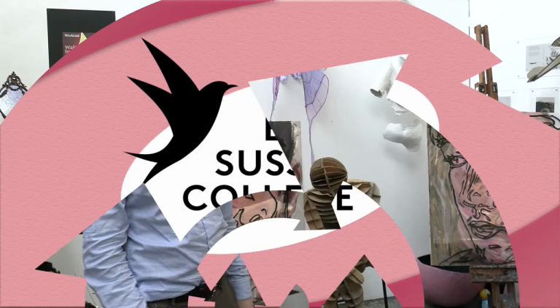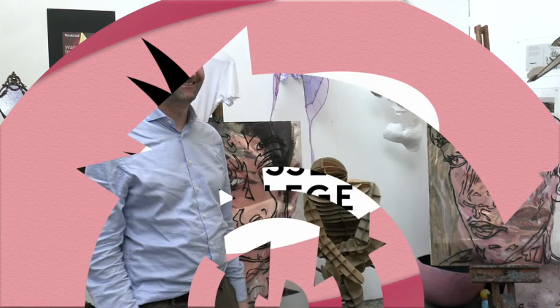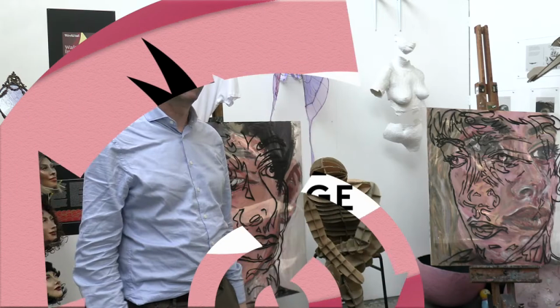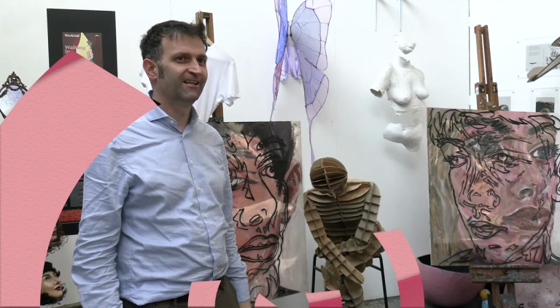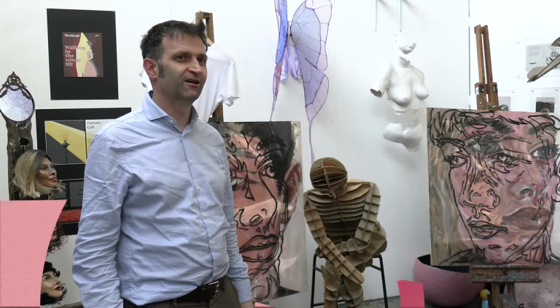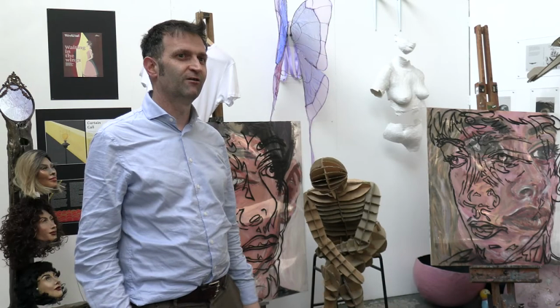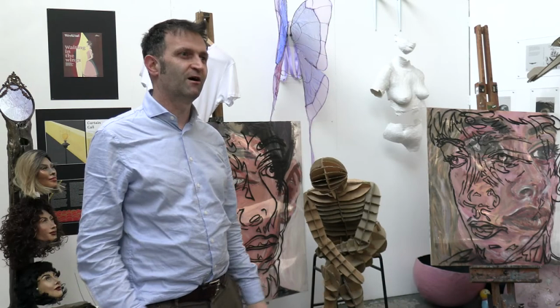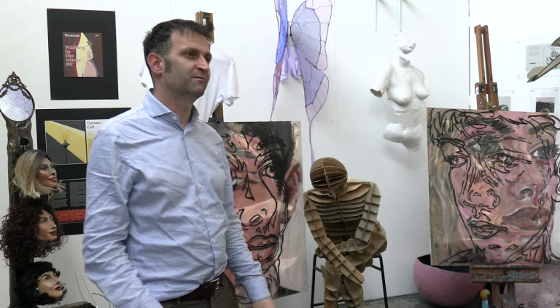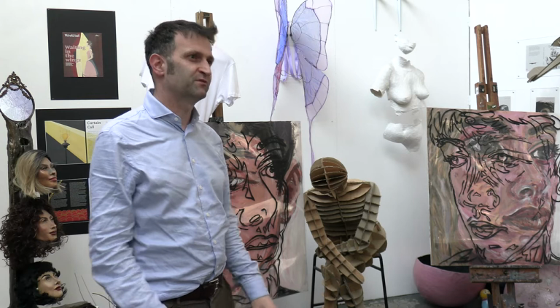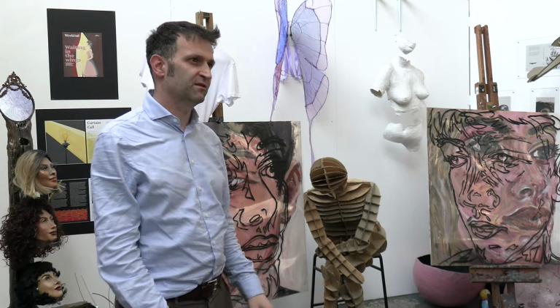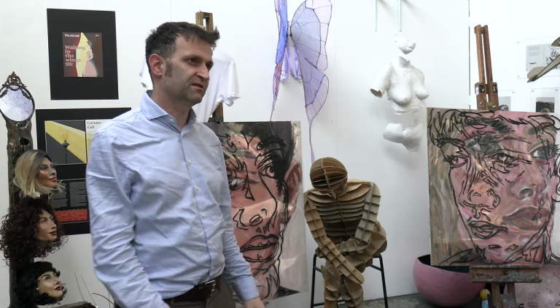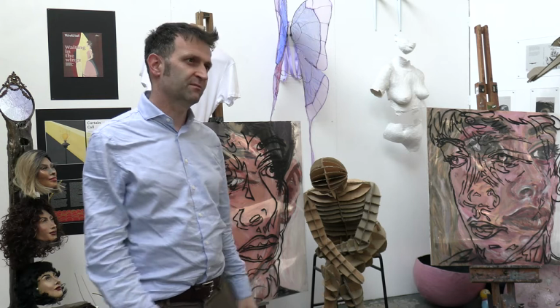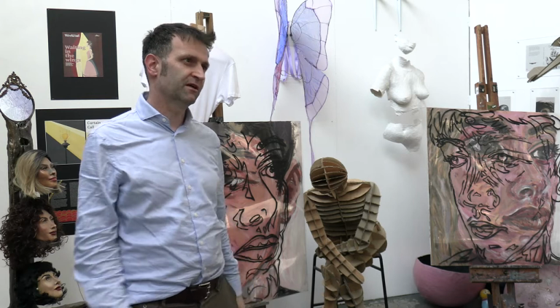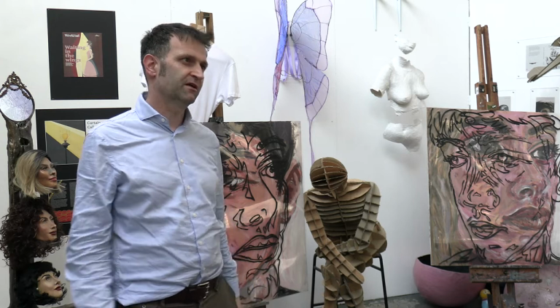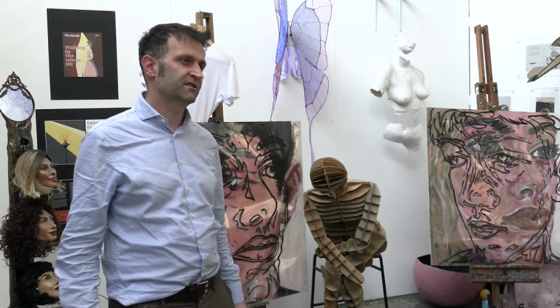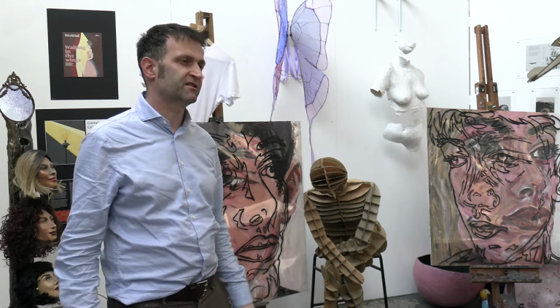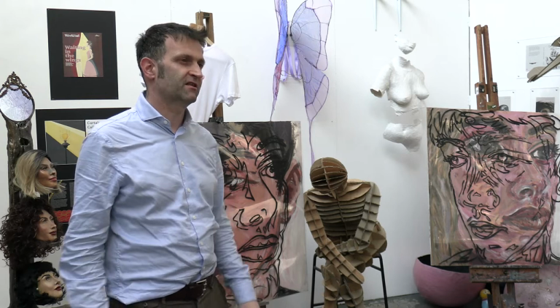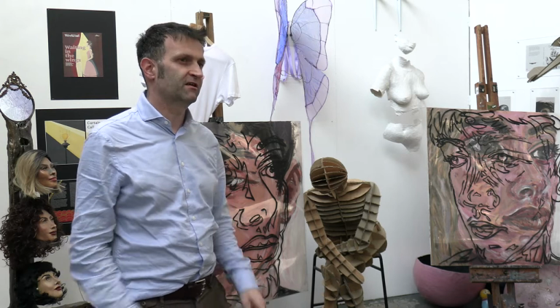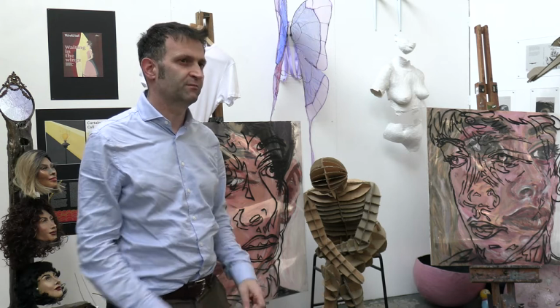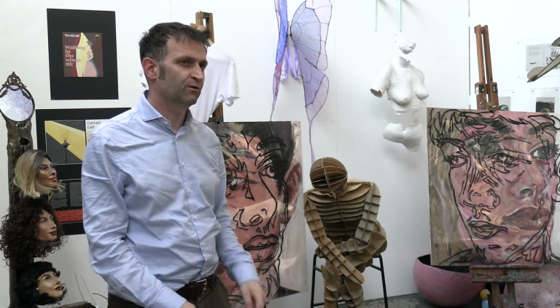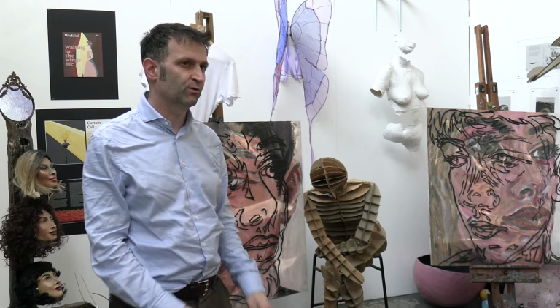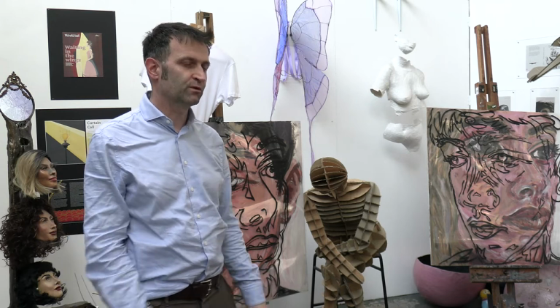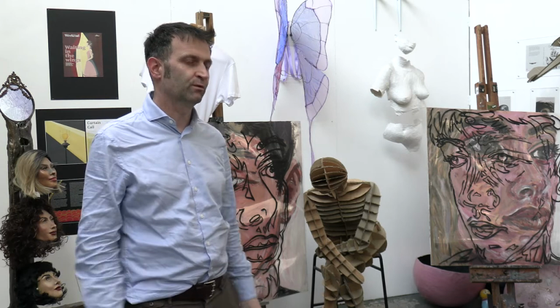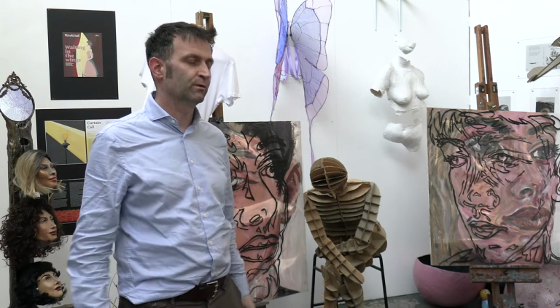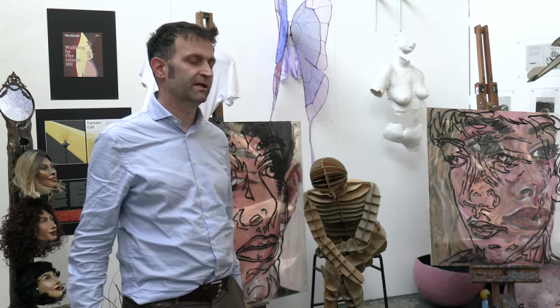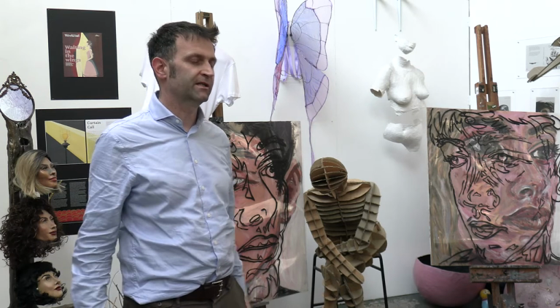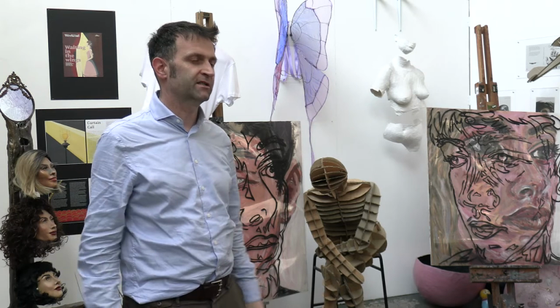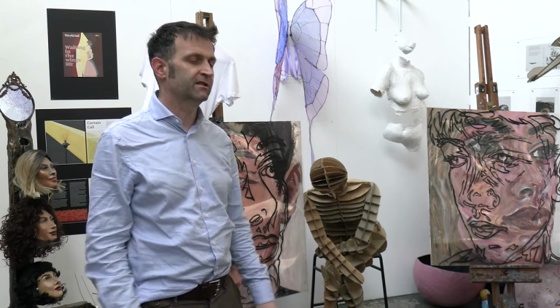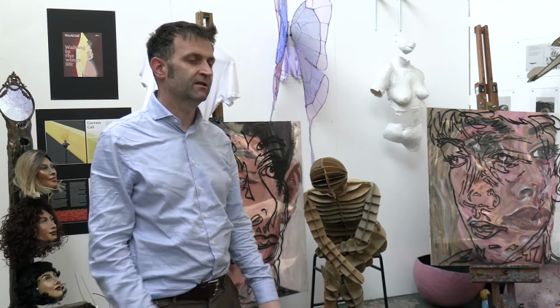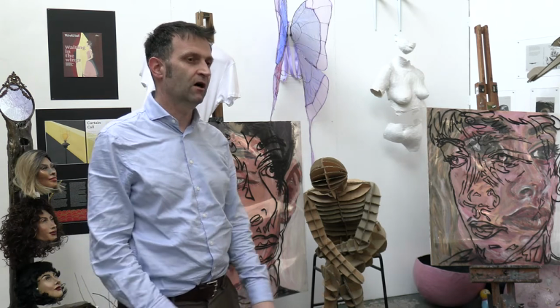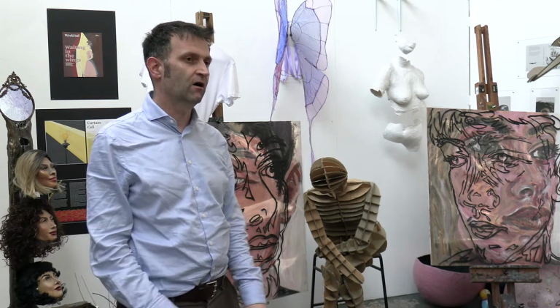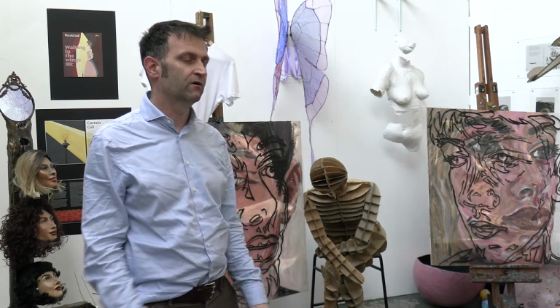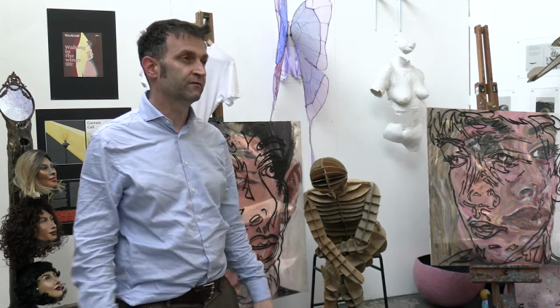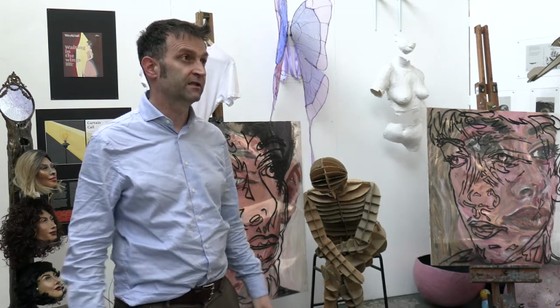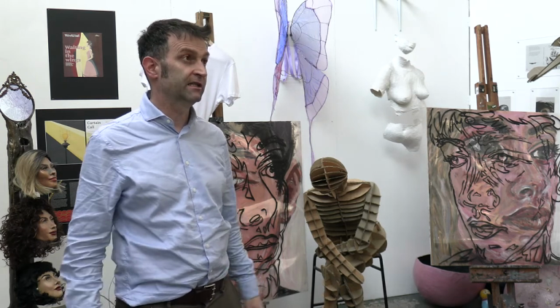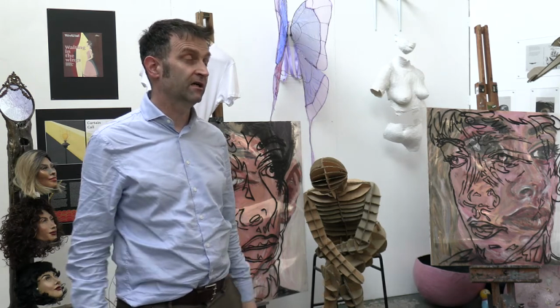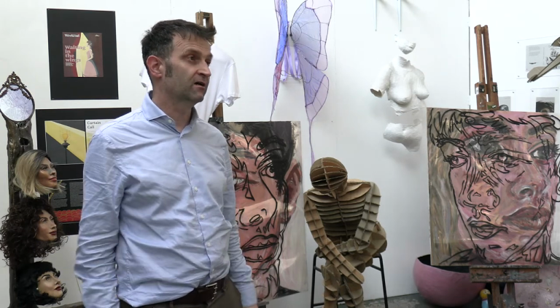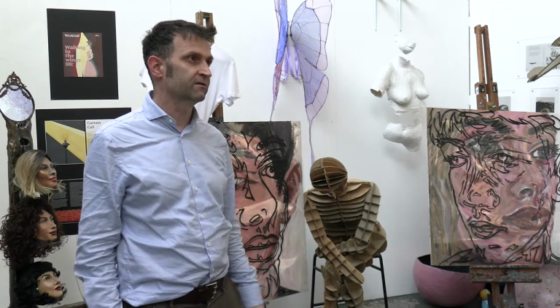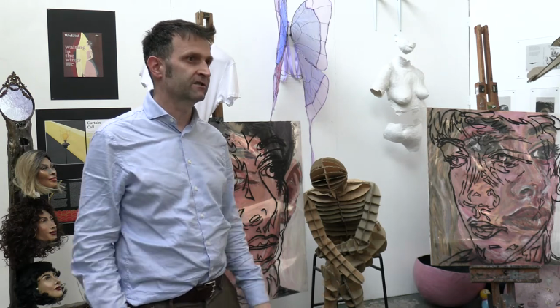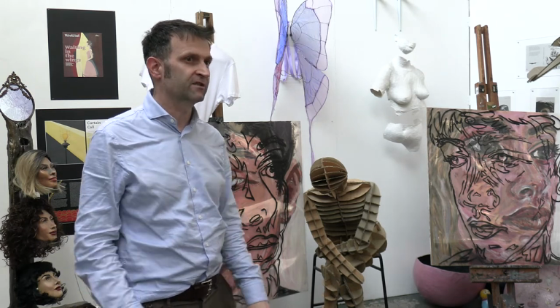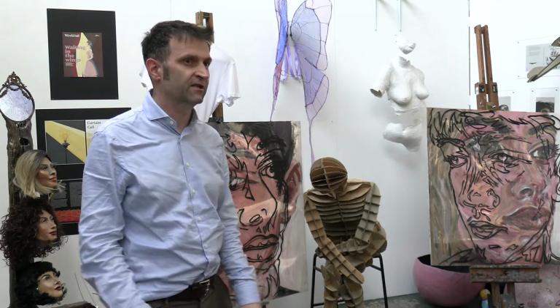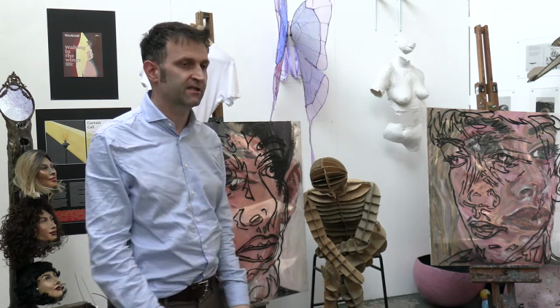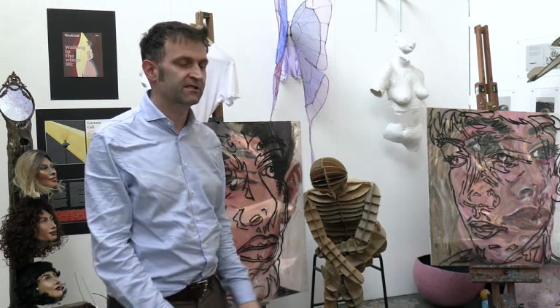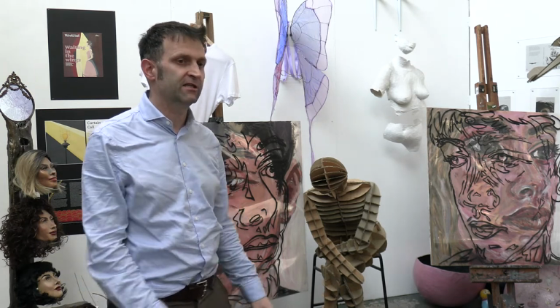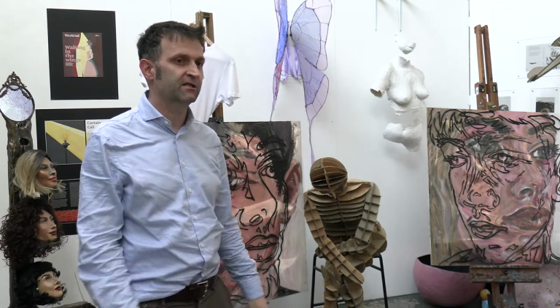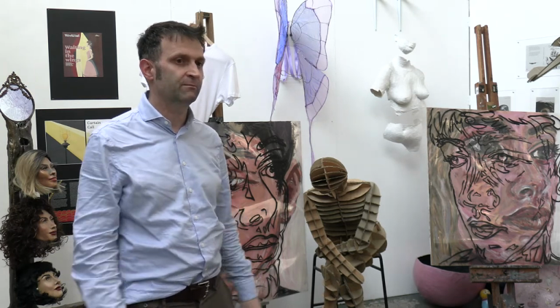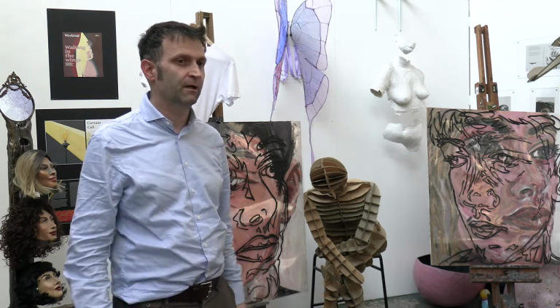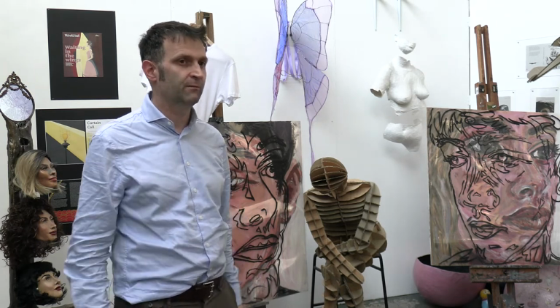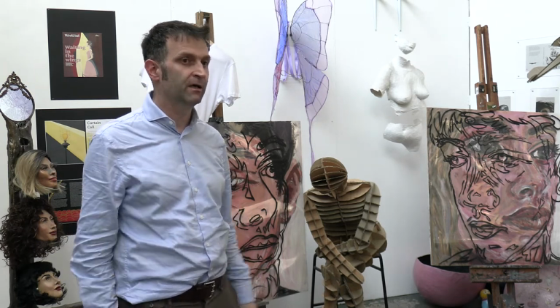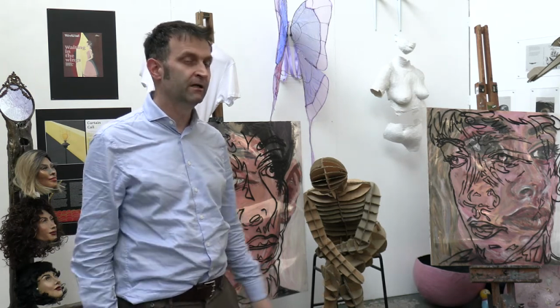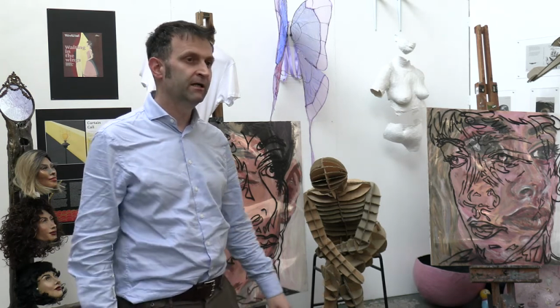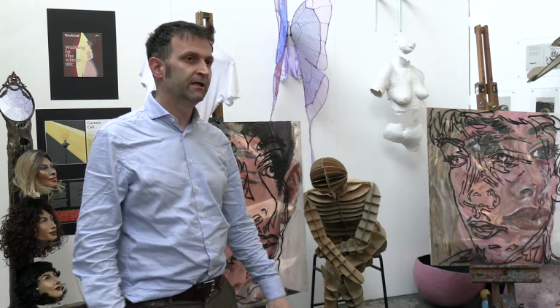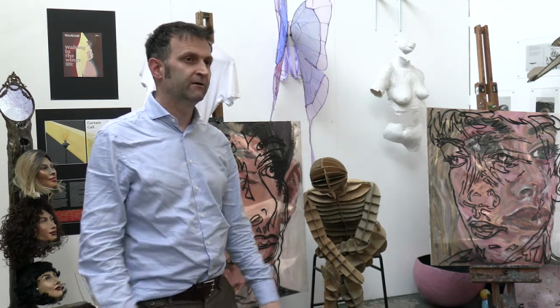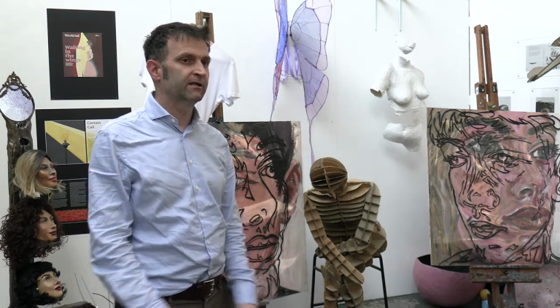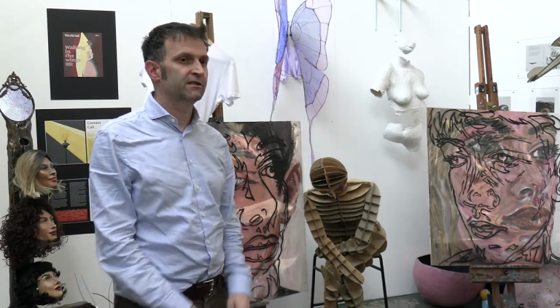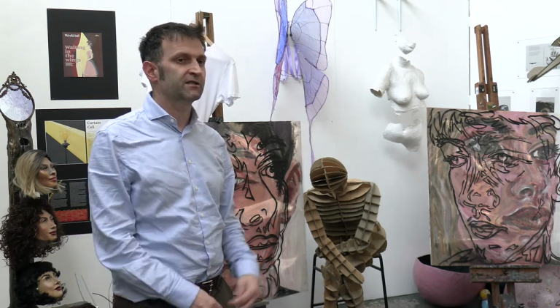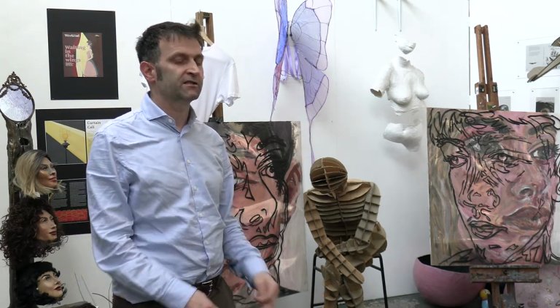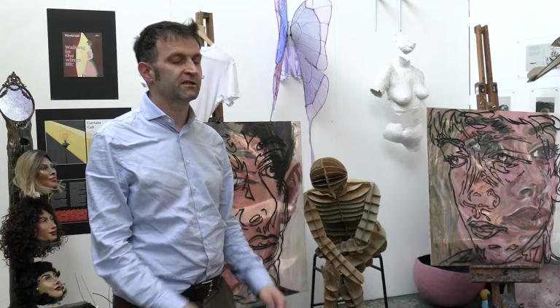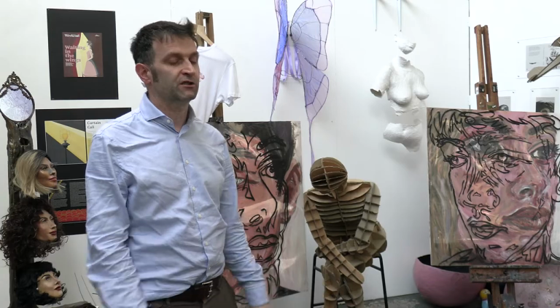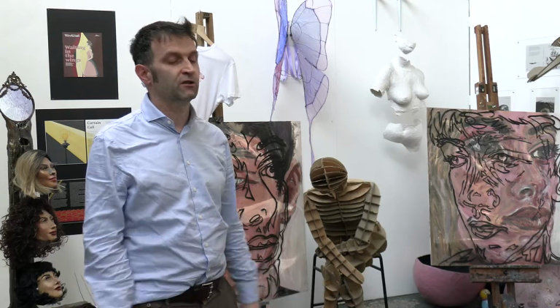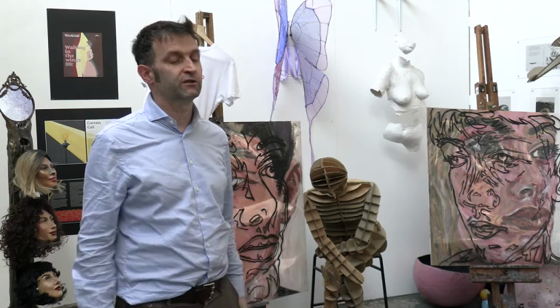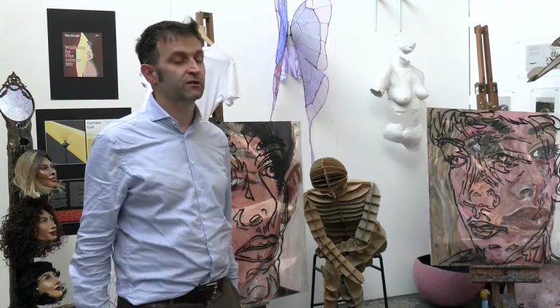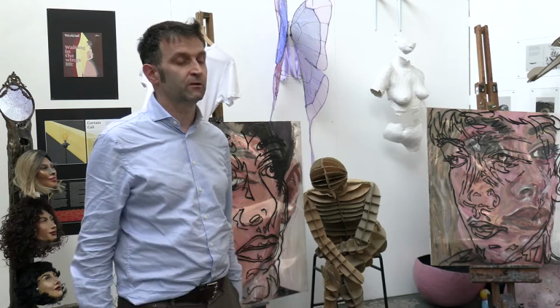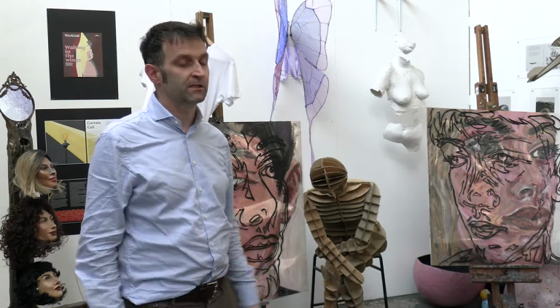Hello, I'm James Tobias. I'm the course coordinator of the Art and Design Extended Diploma here at East Sussex College, Lewes.